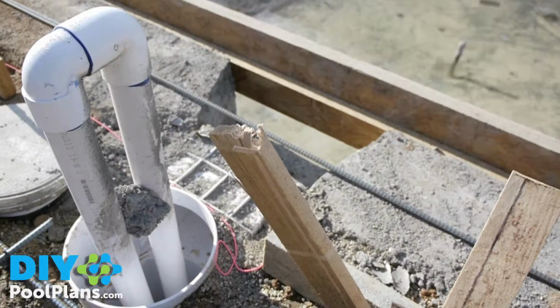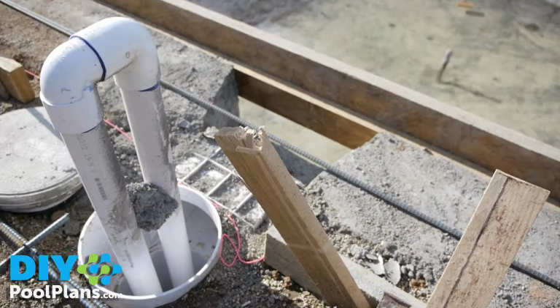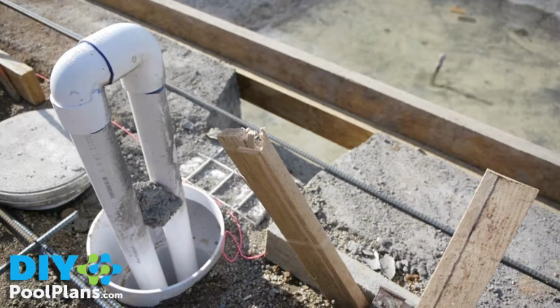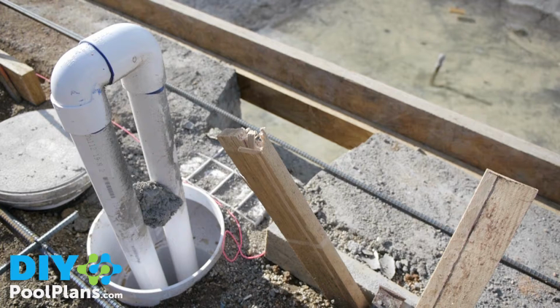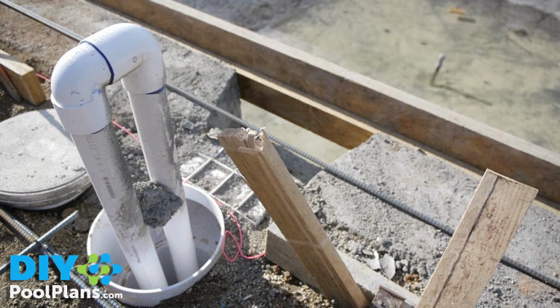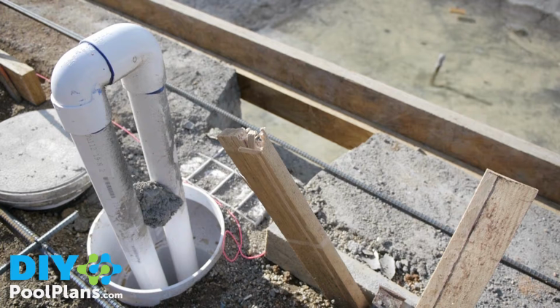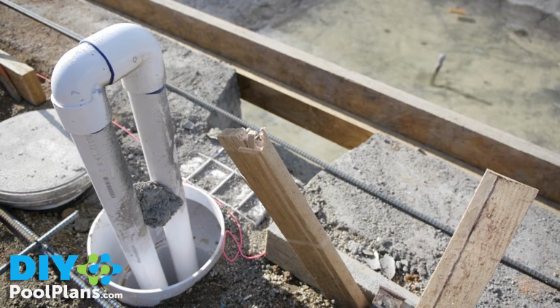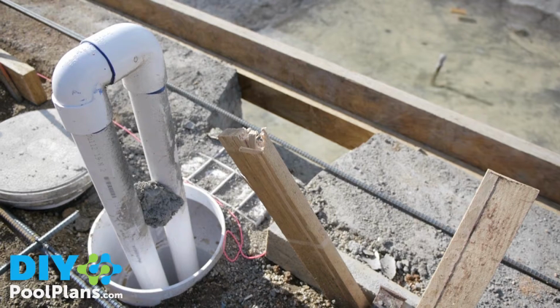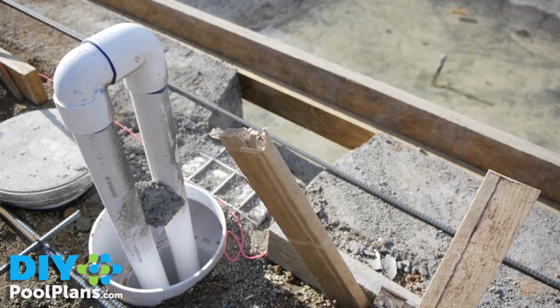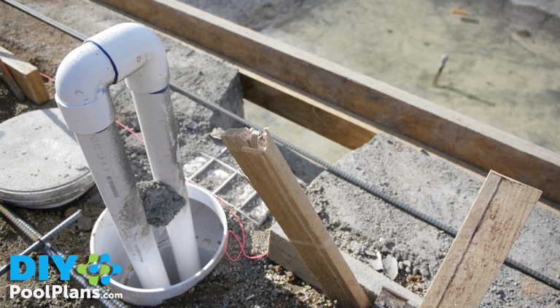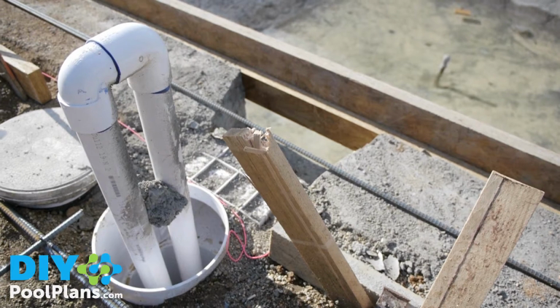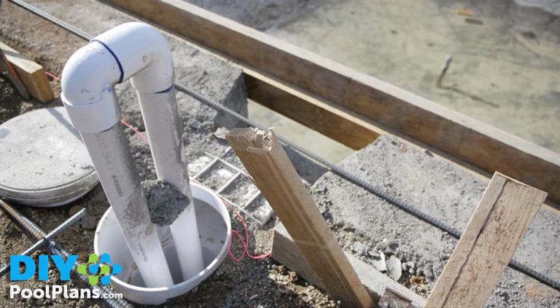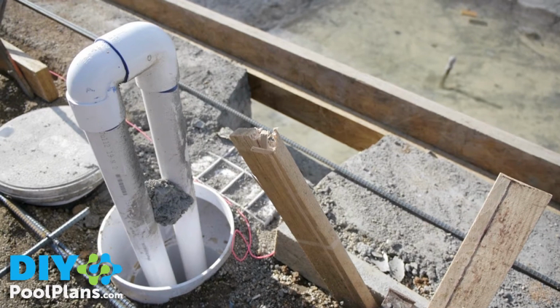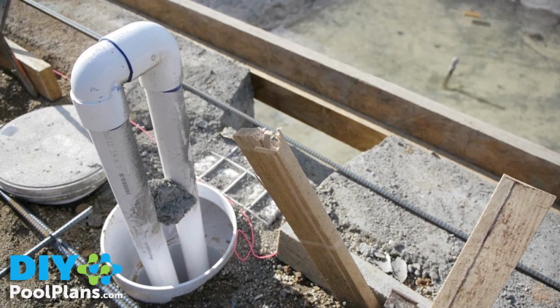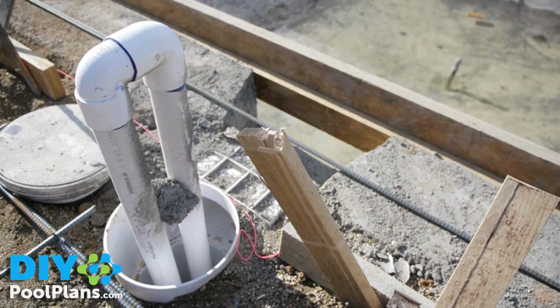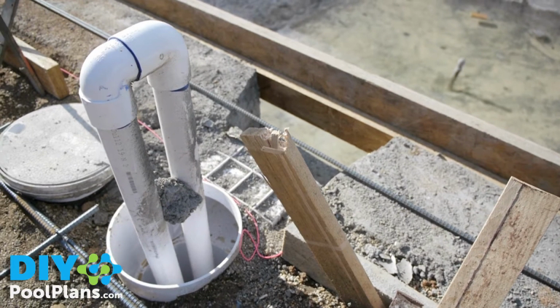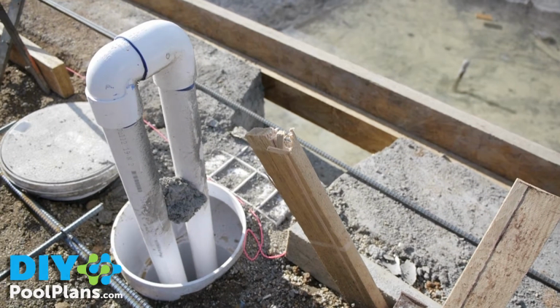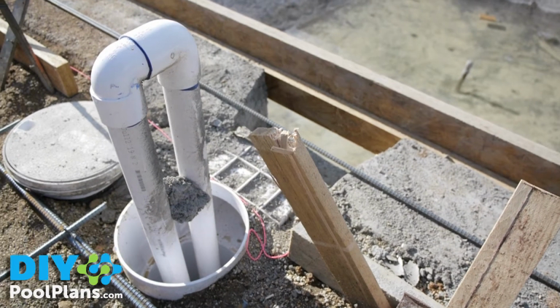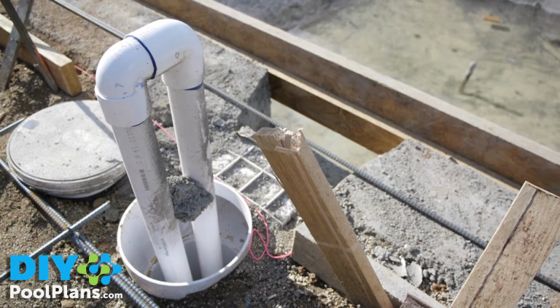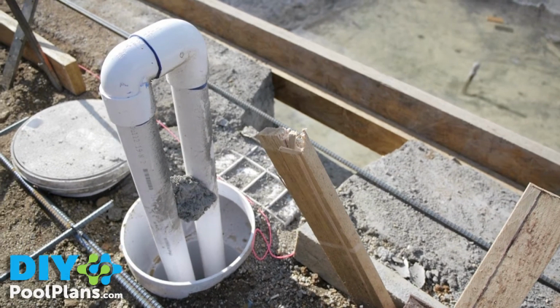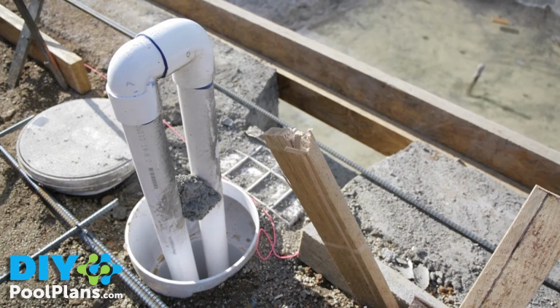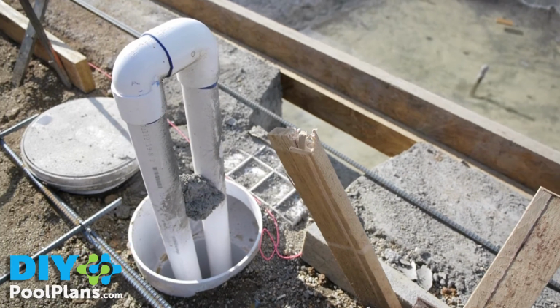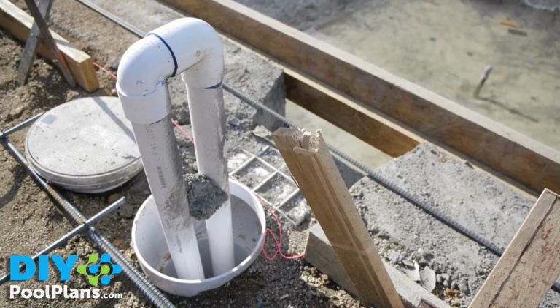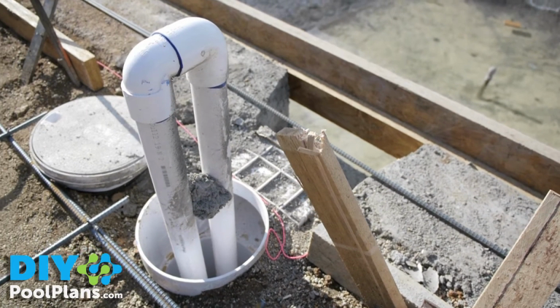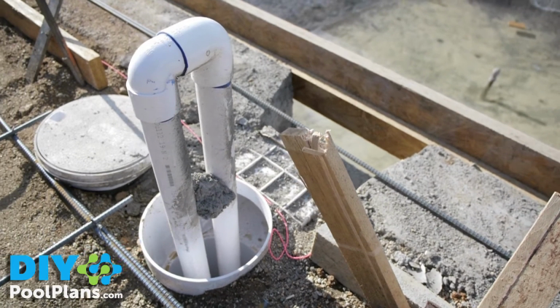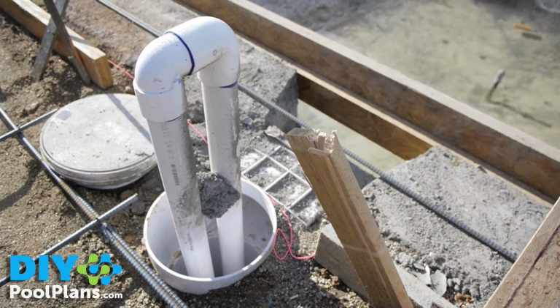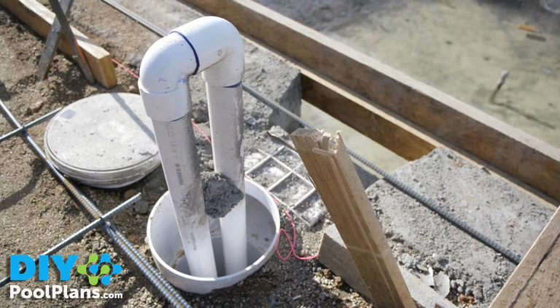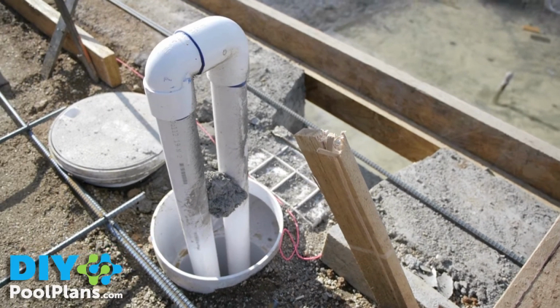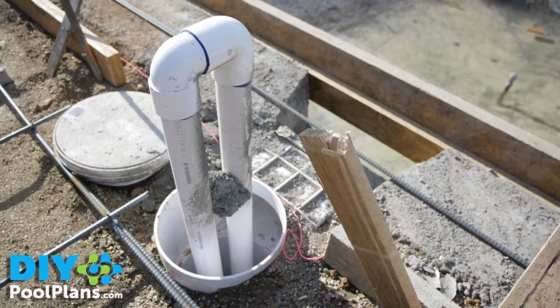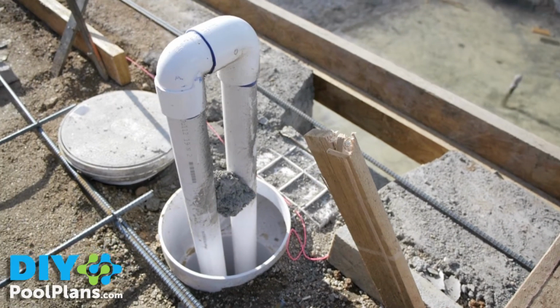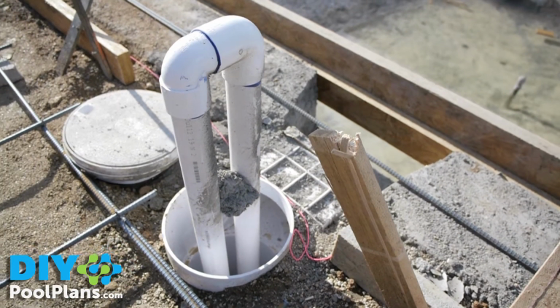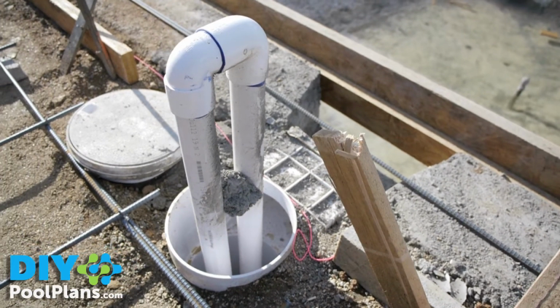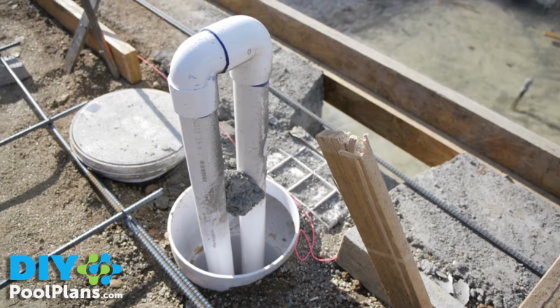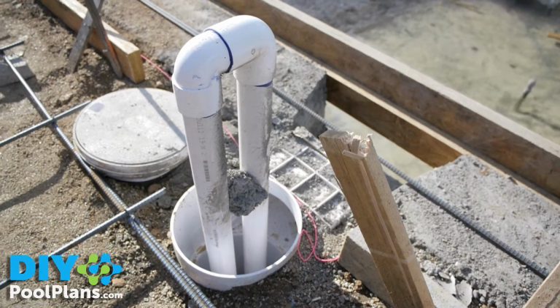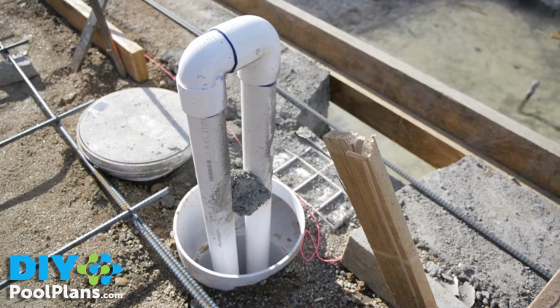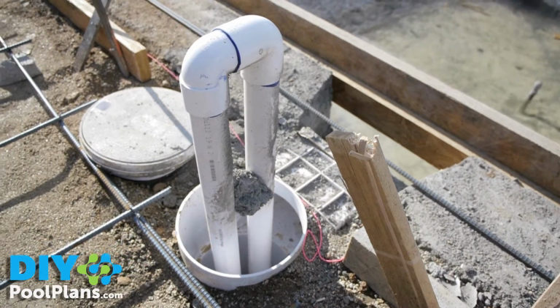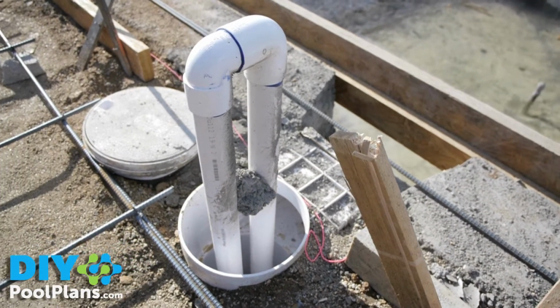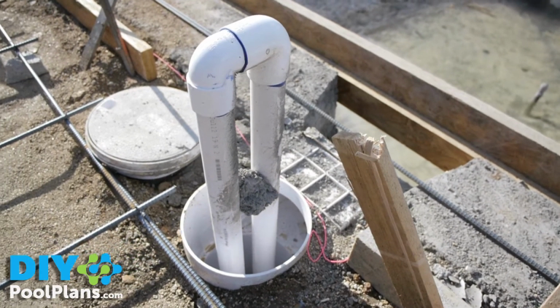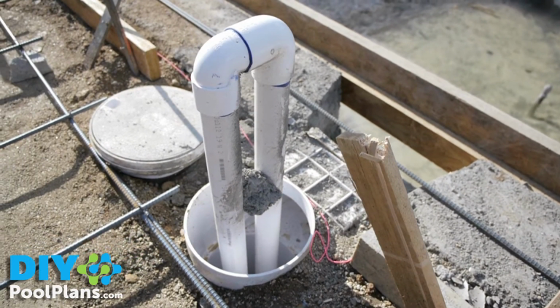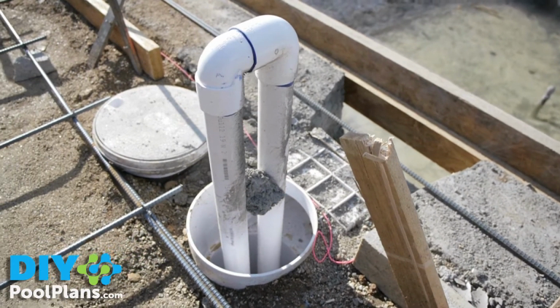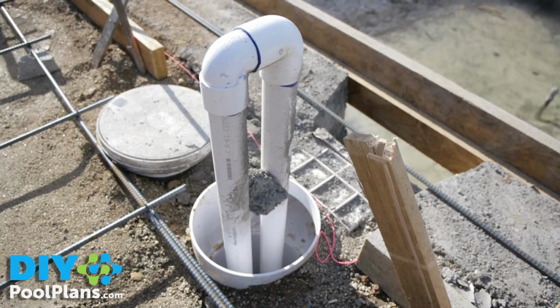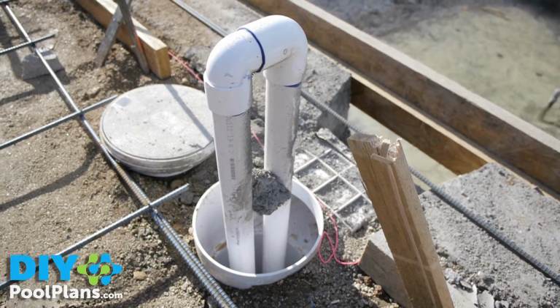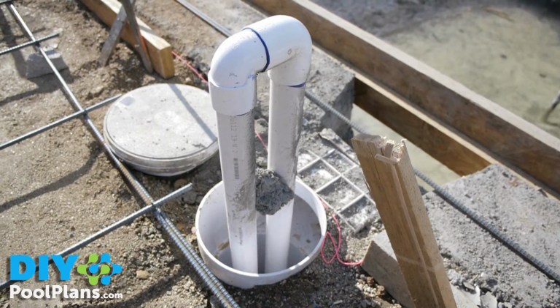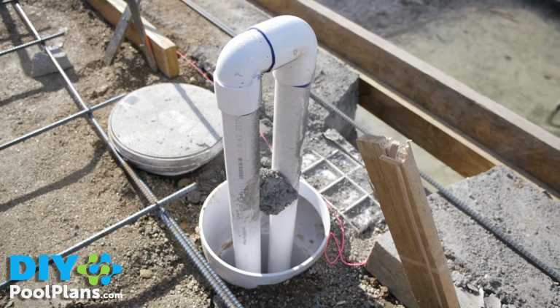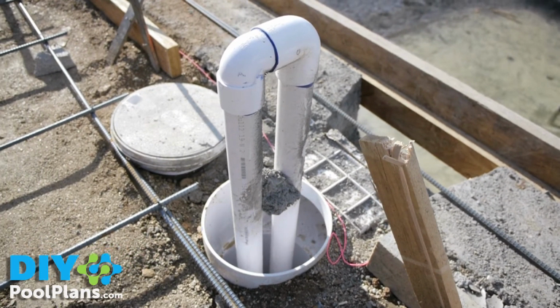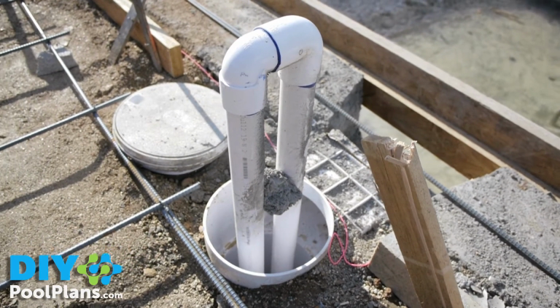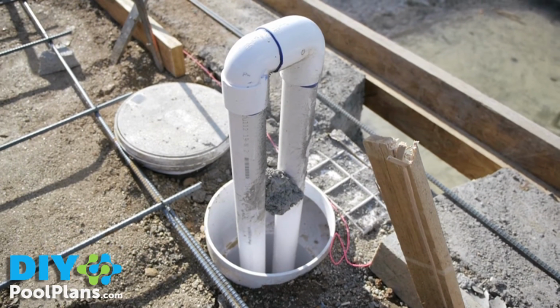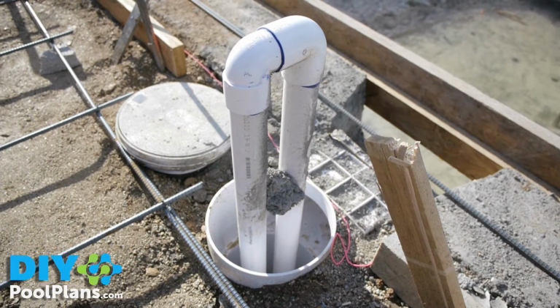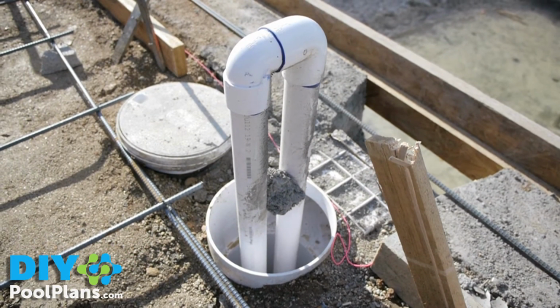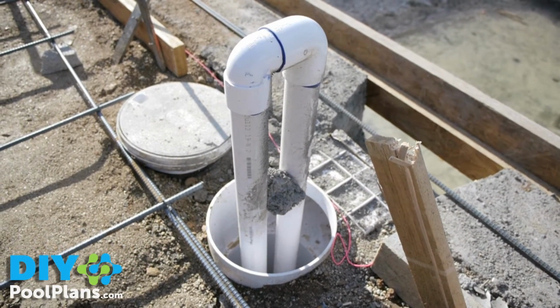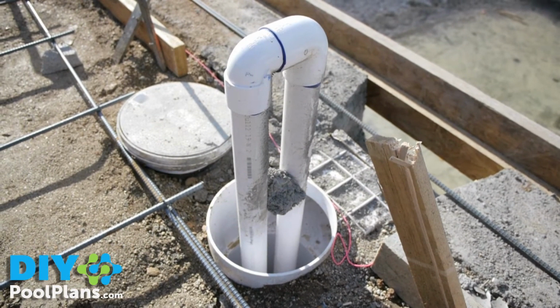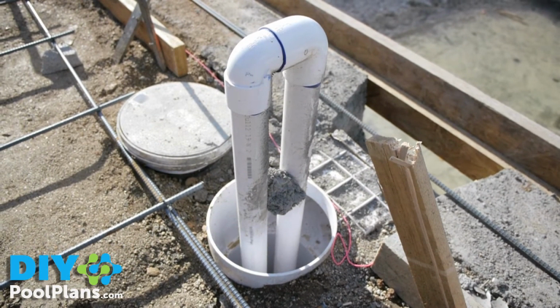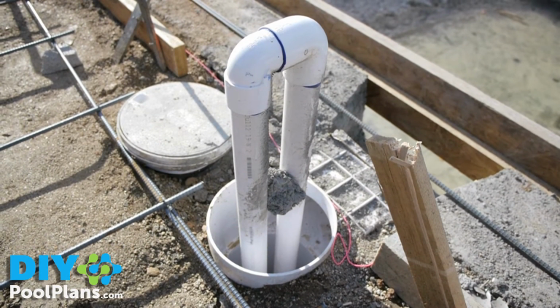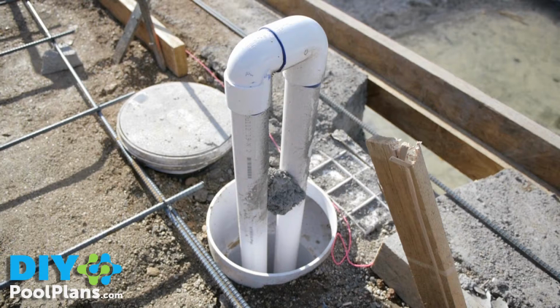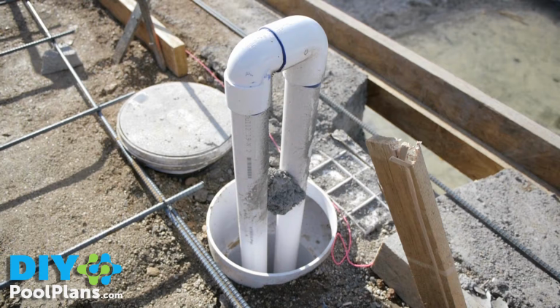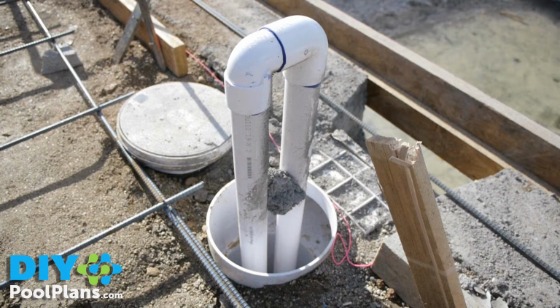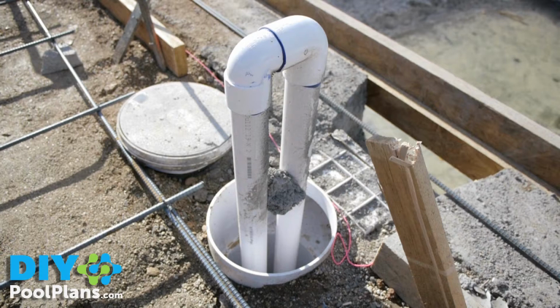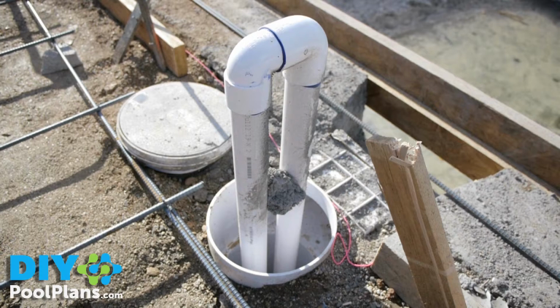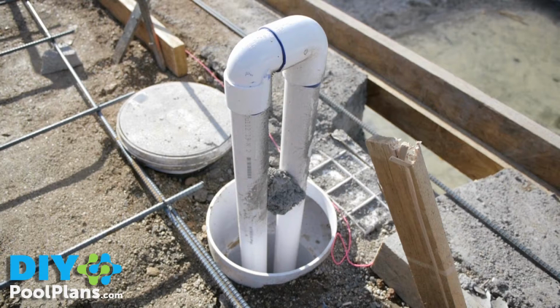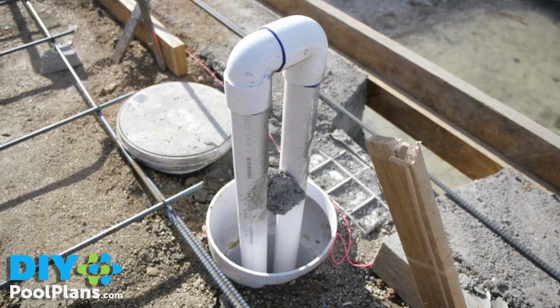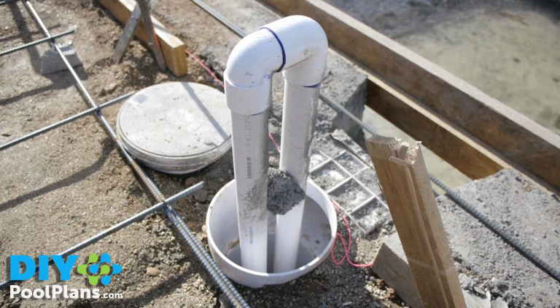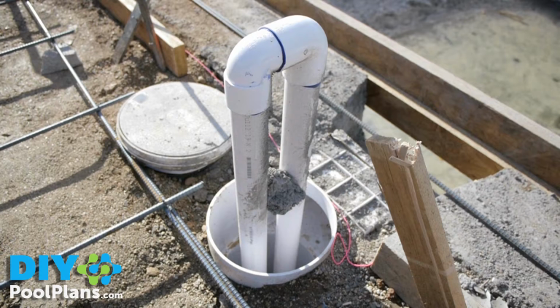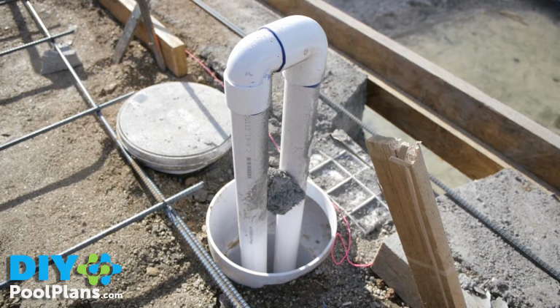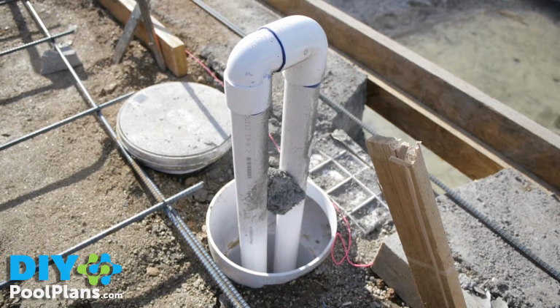Ask your plaster subcontractor if he can remove the pipes from the skimmer before they start.